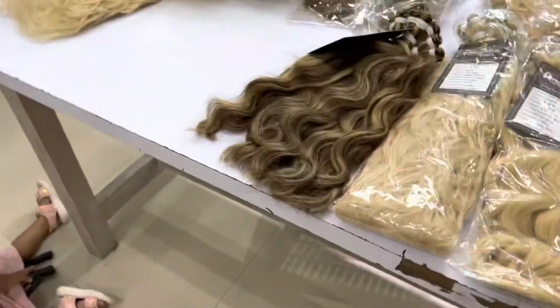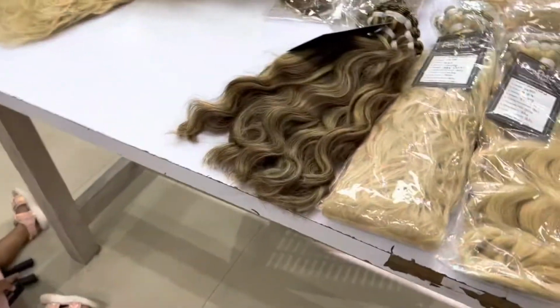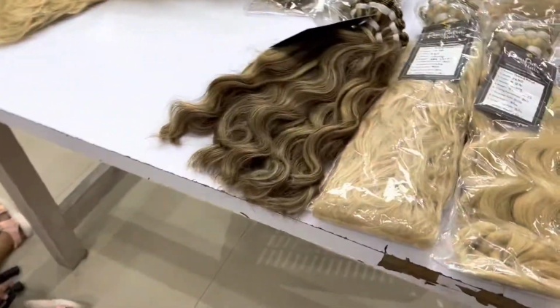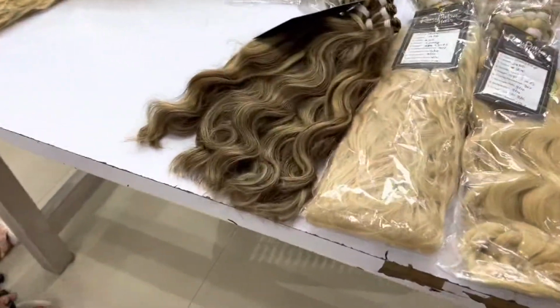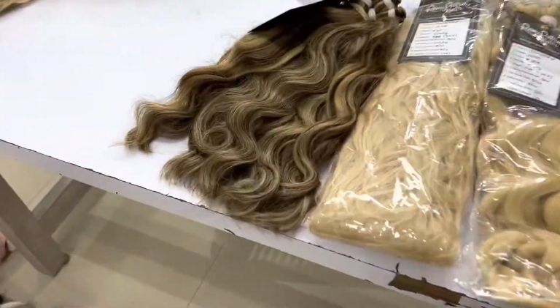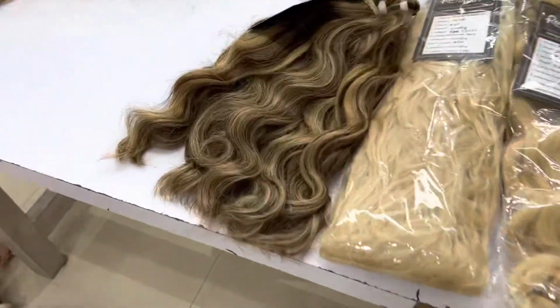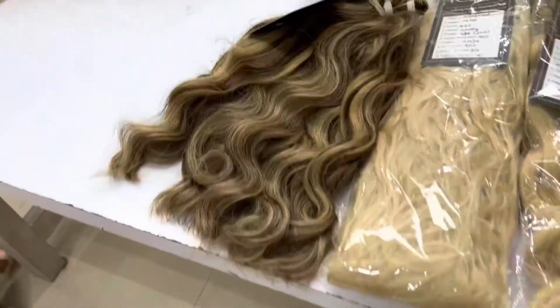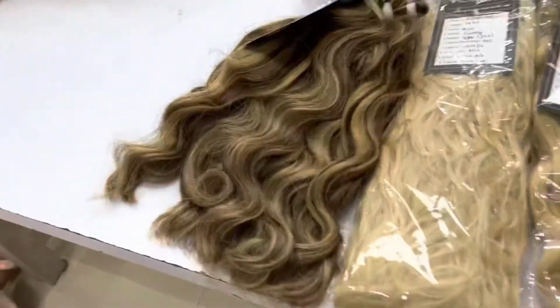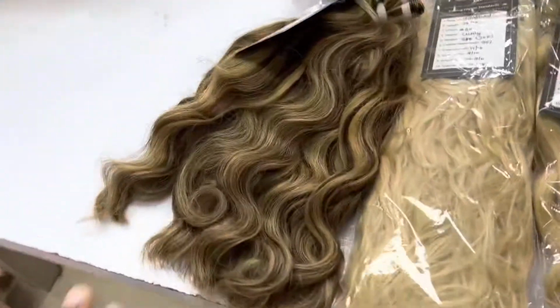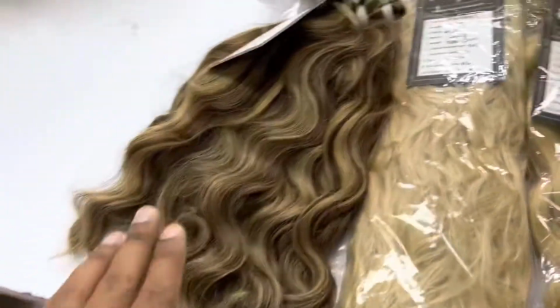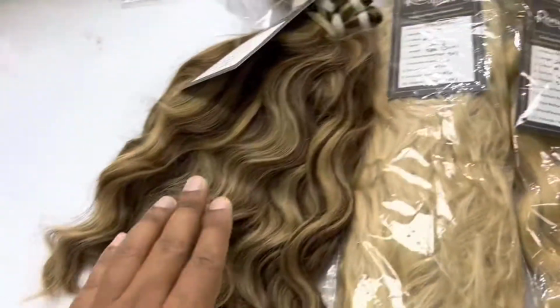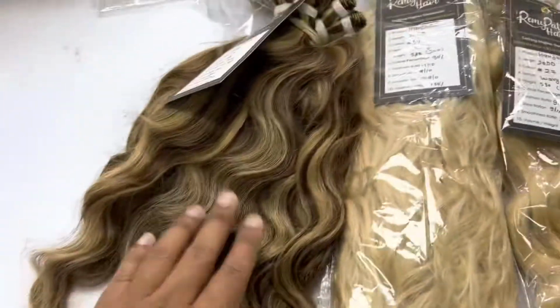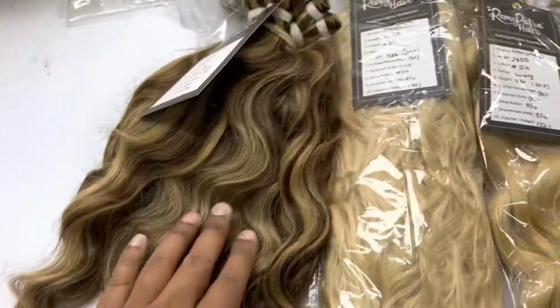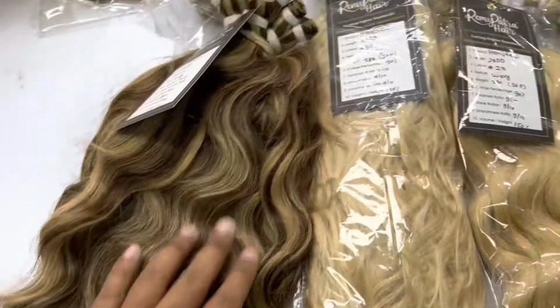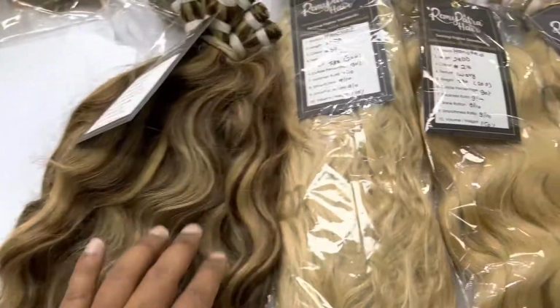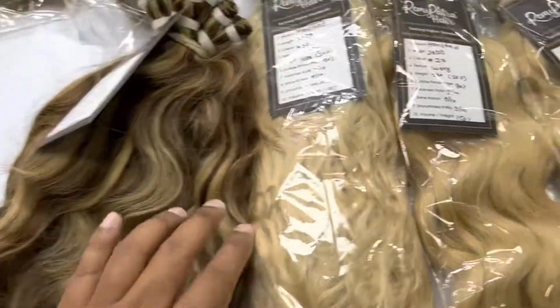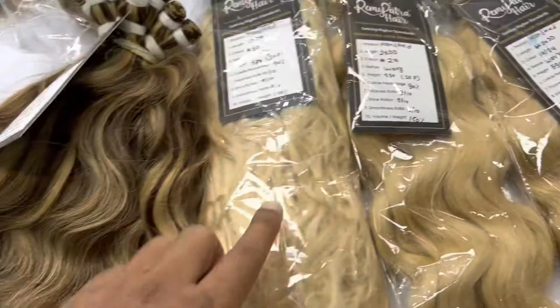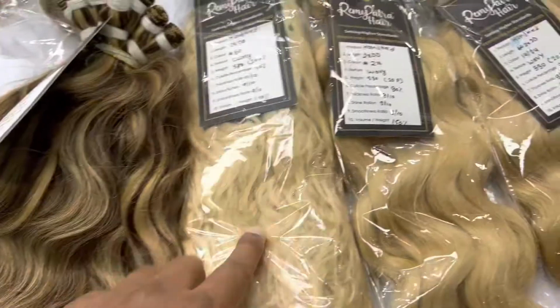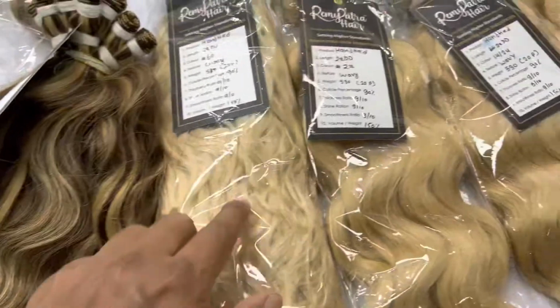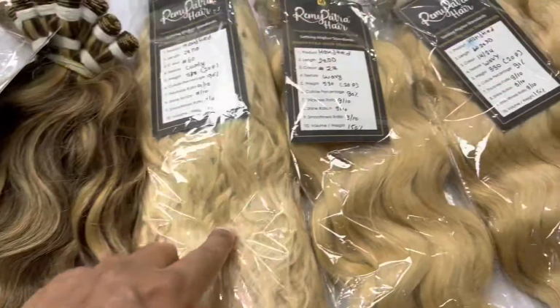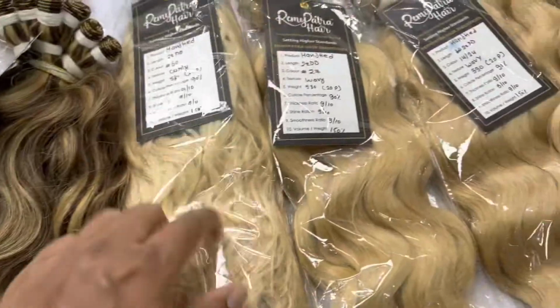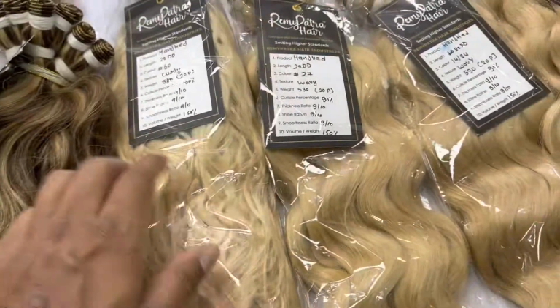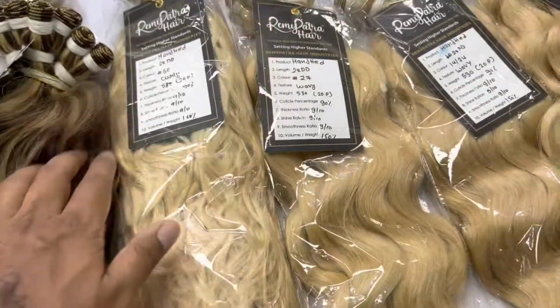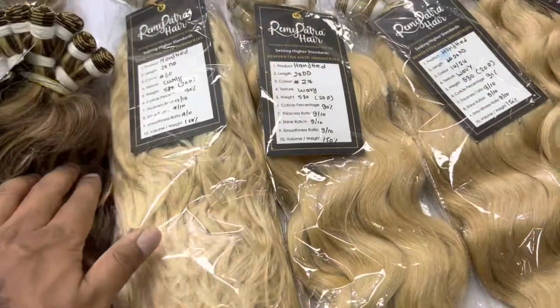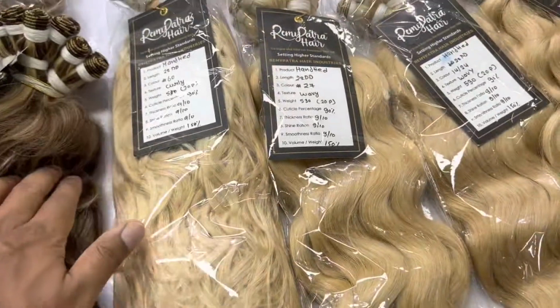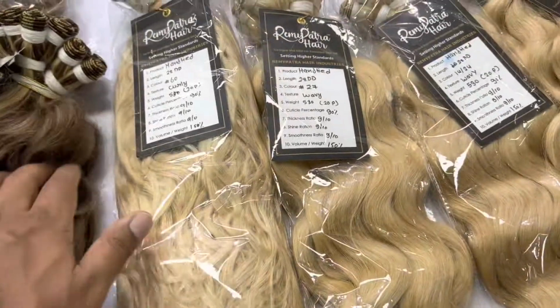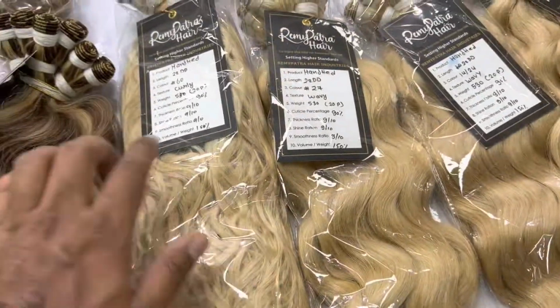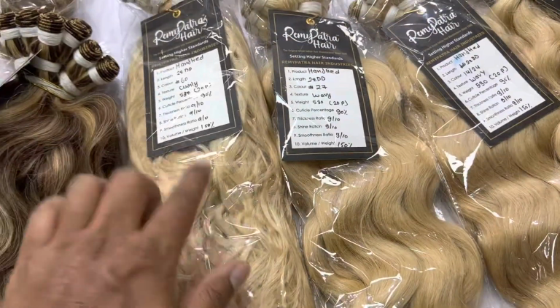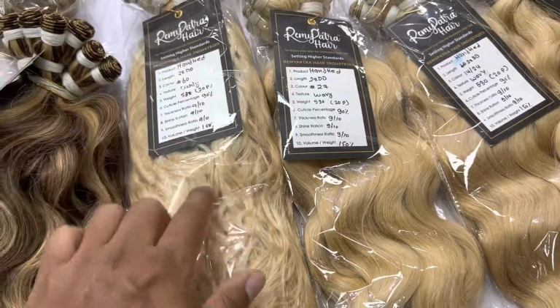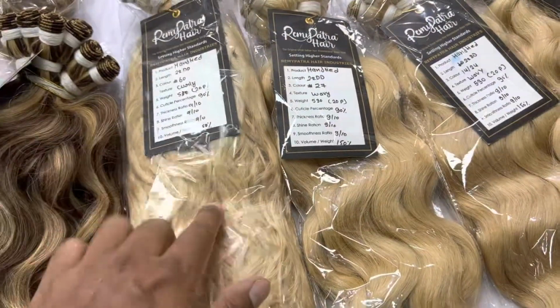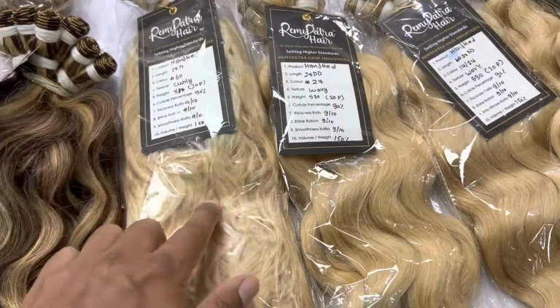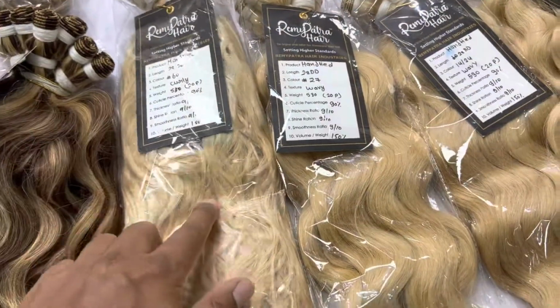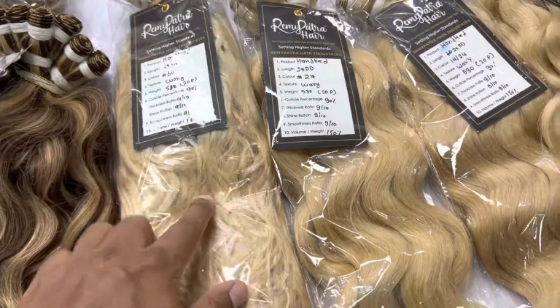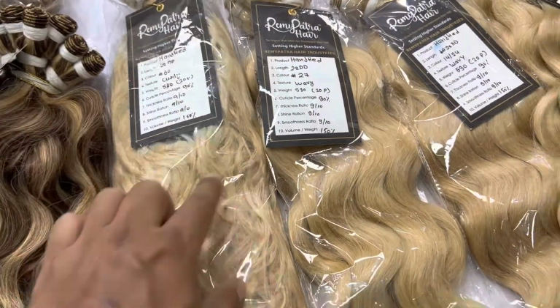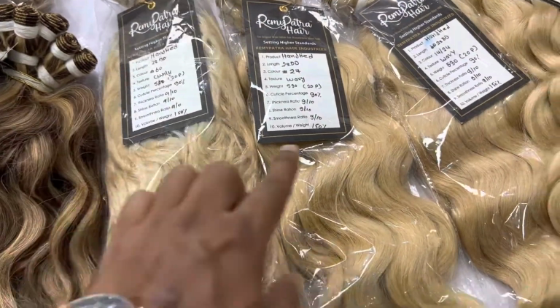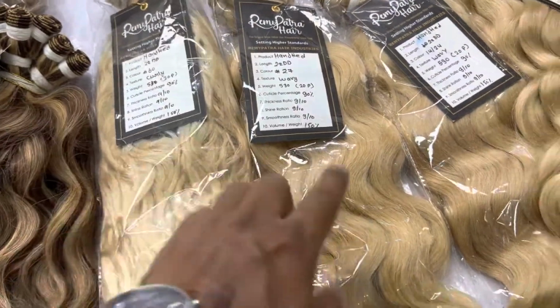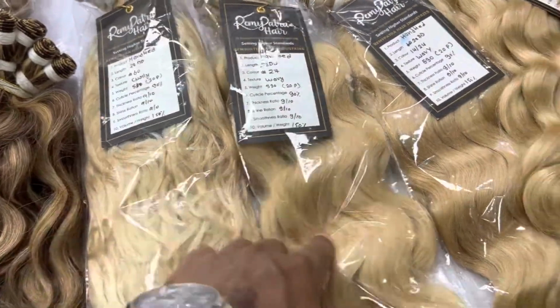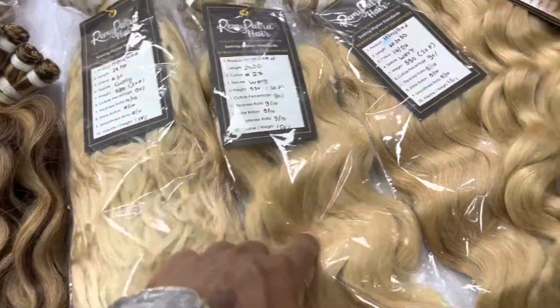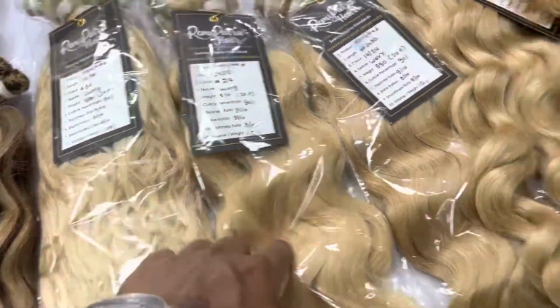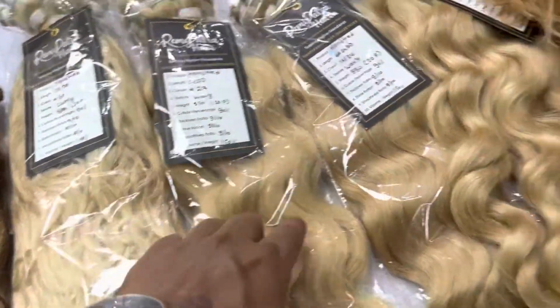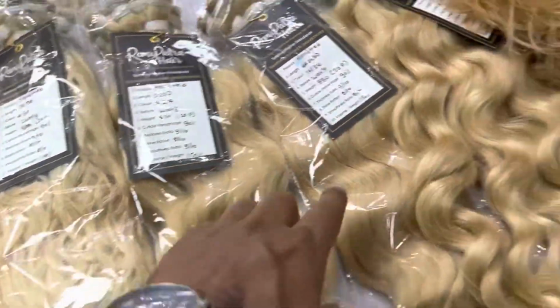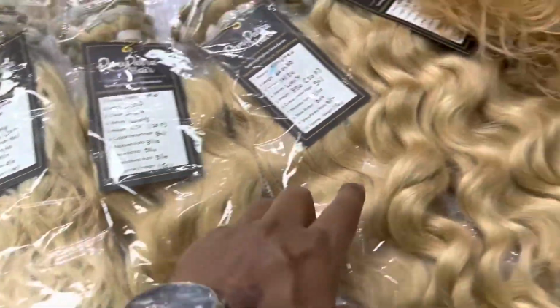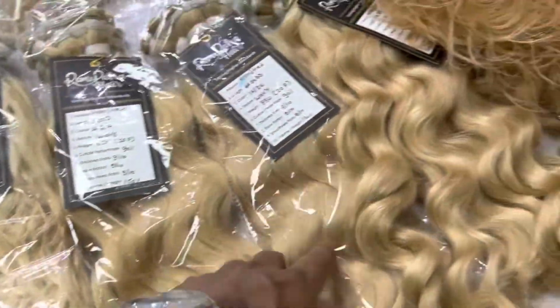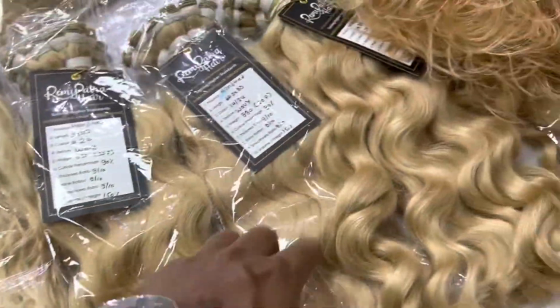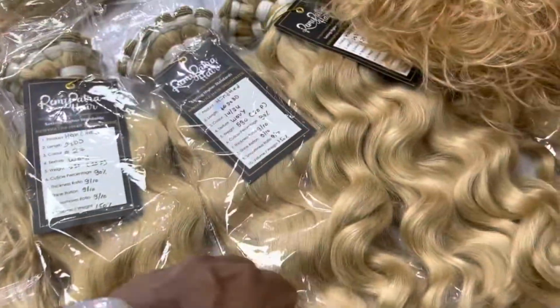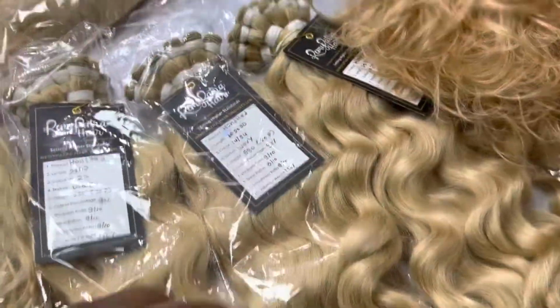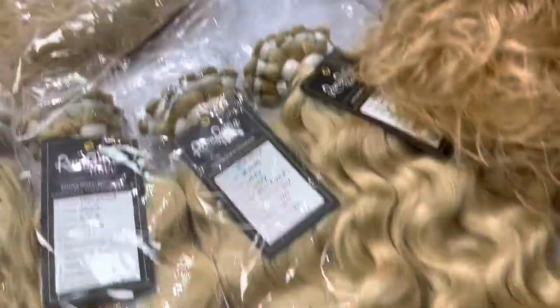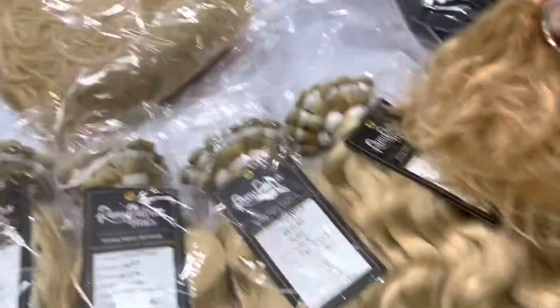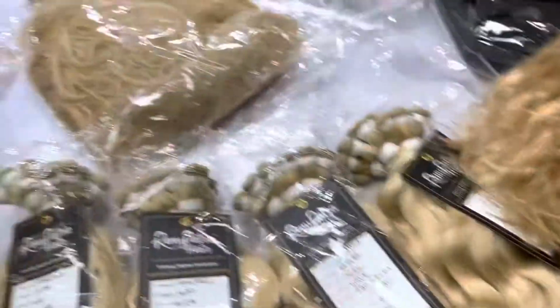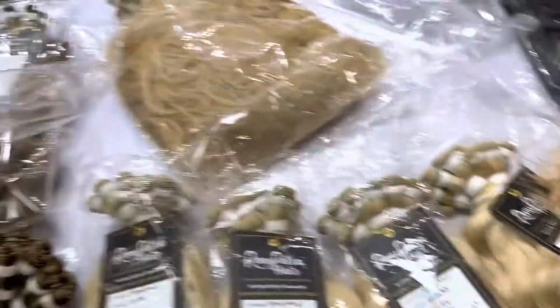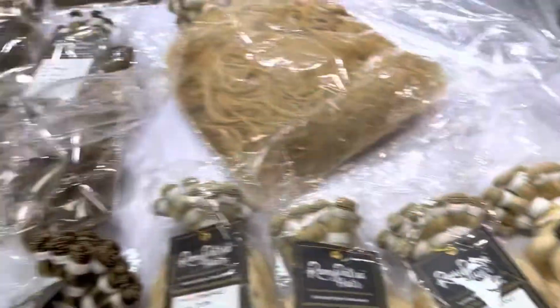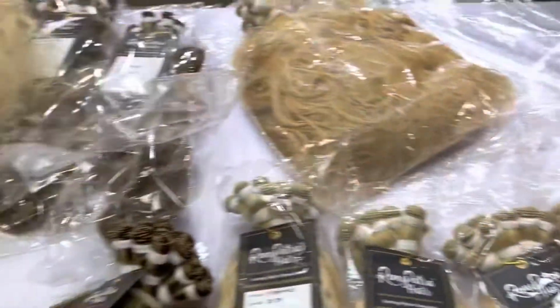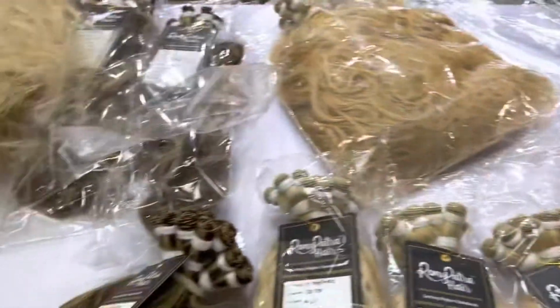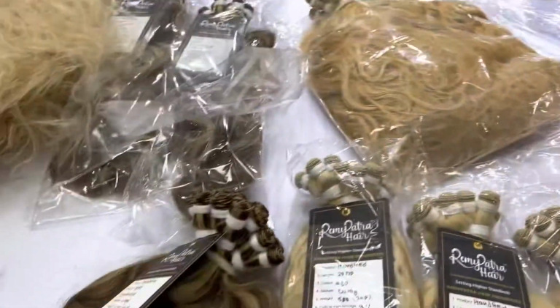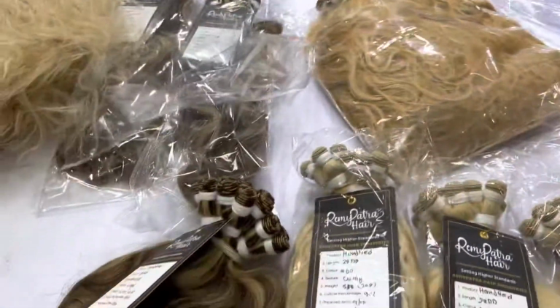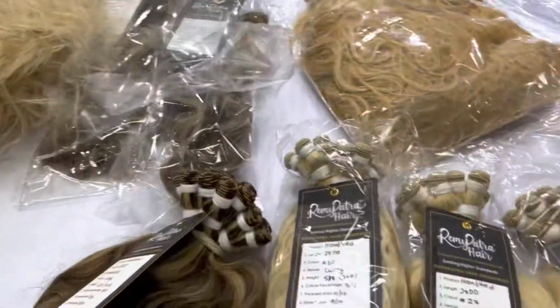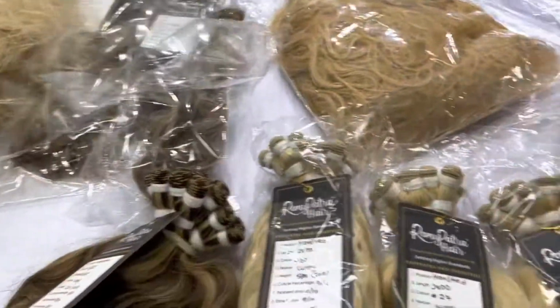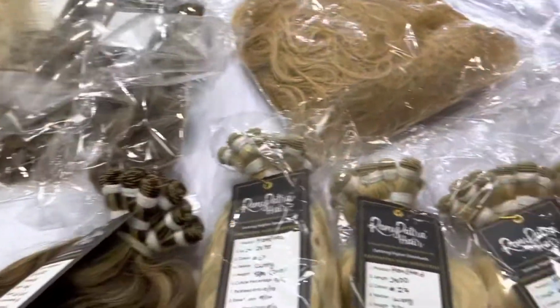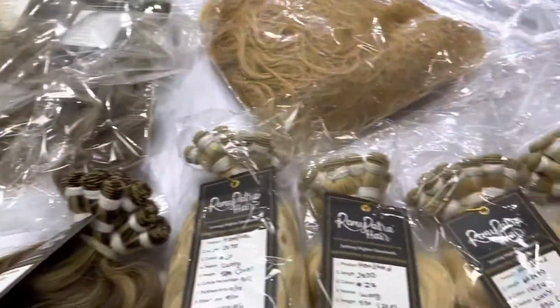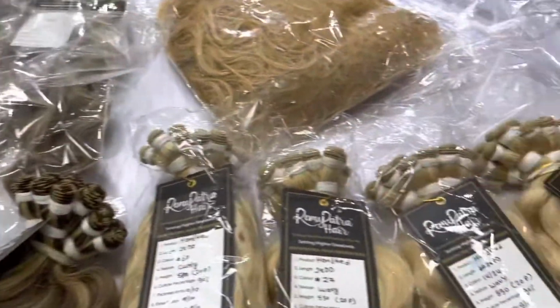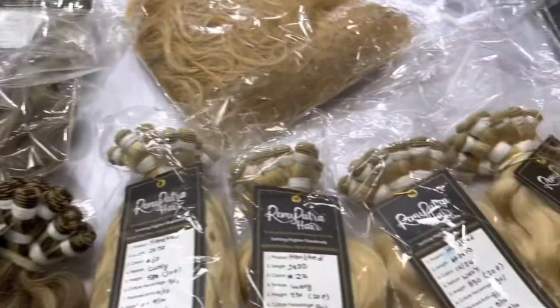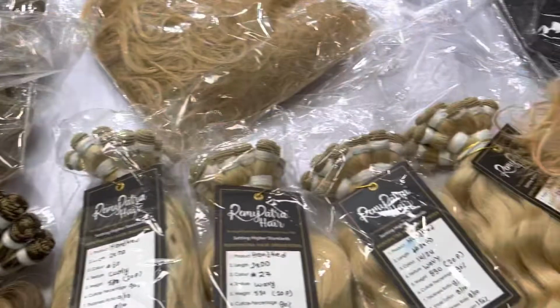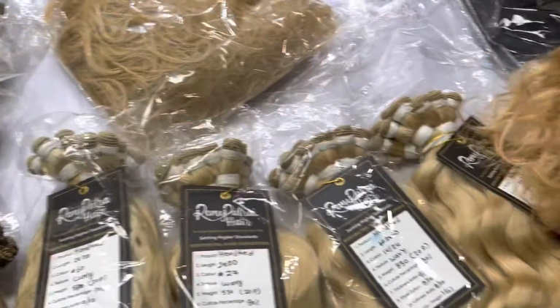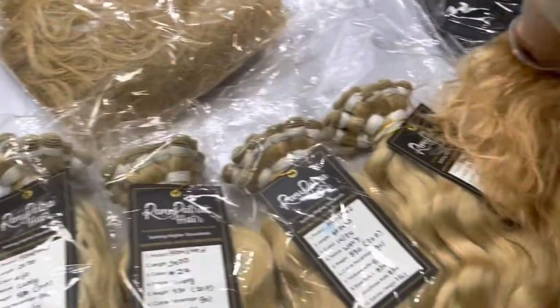This one is the wavy — very beautiful. This color number 60, very good. And color 27 as well. All this is going to the entire client order.